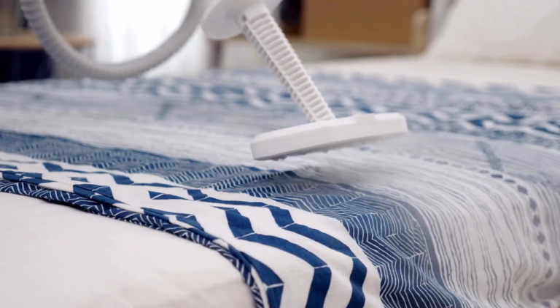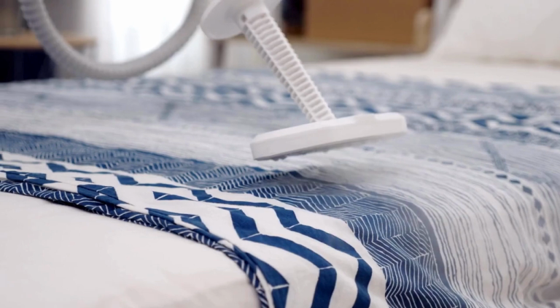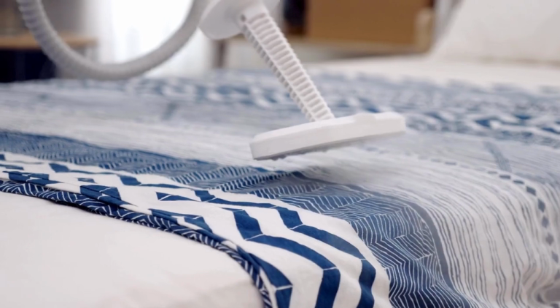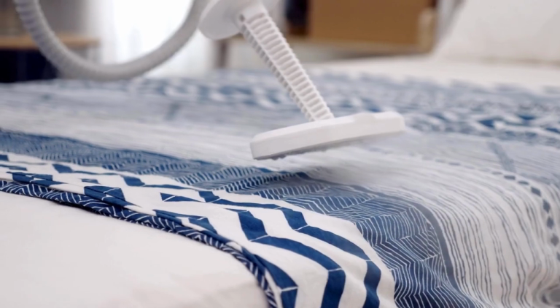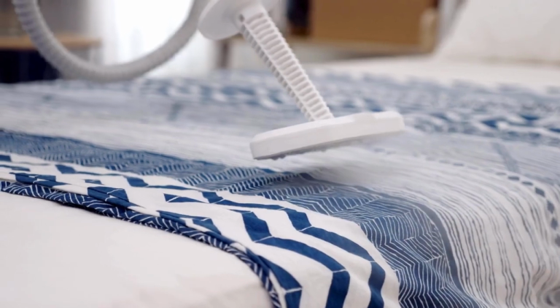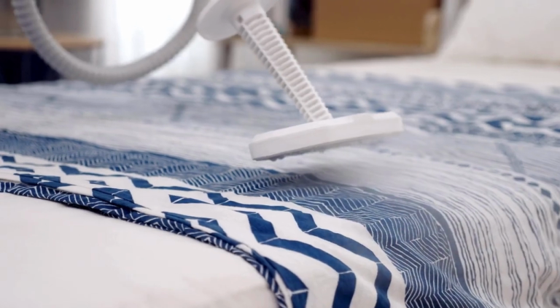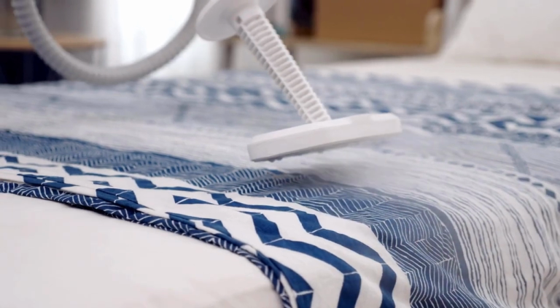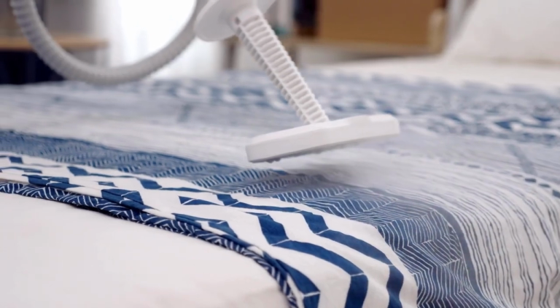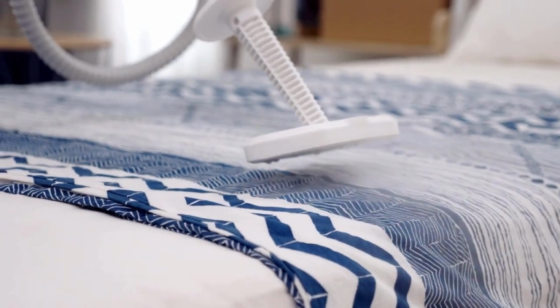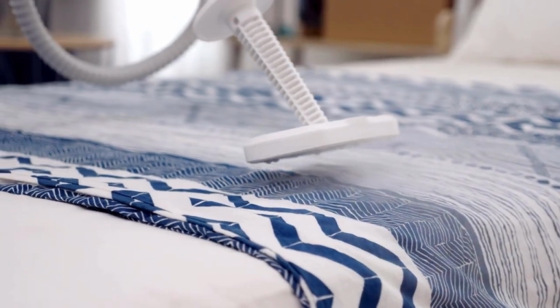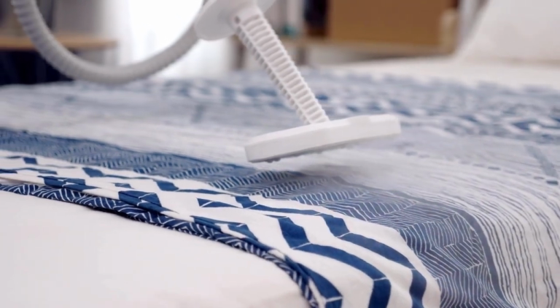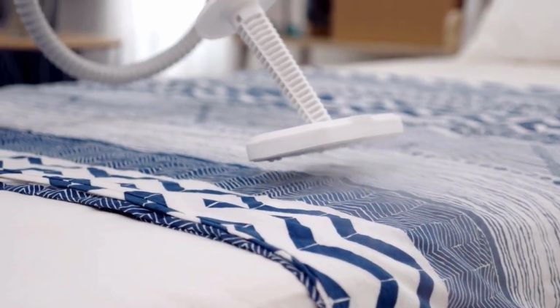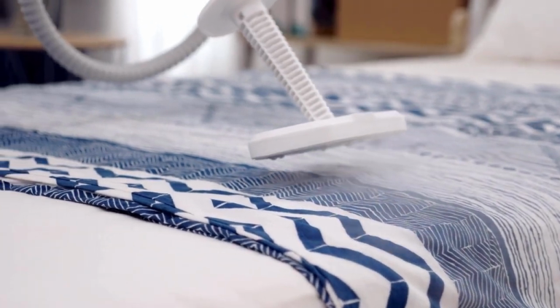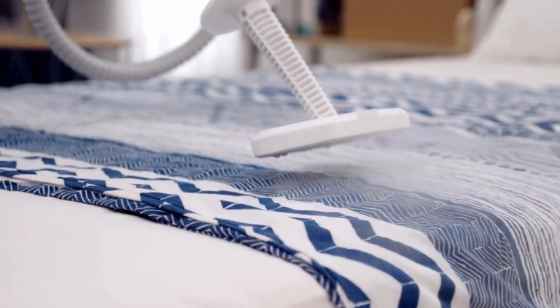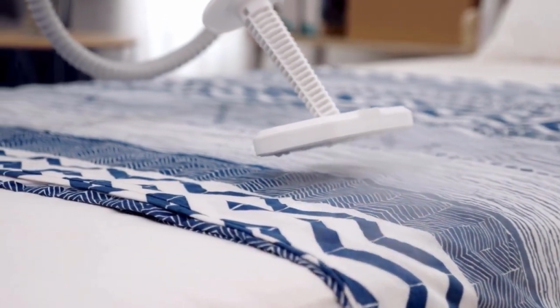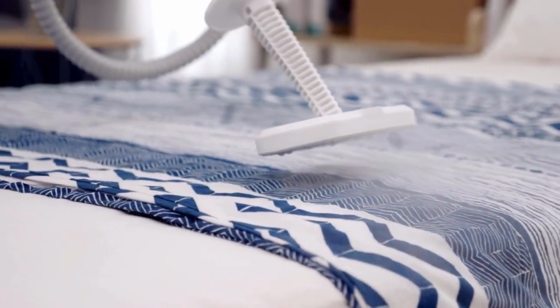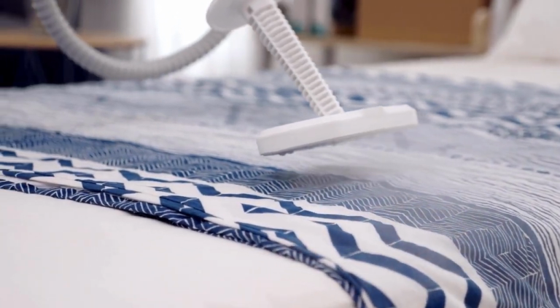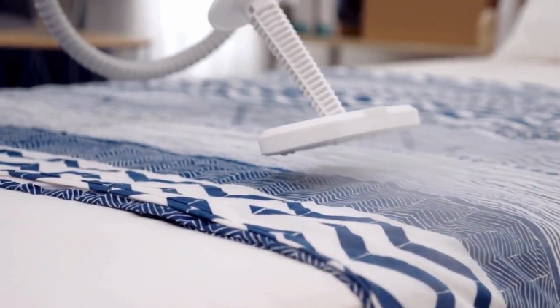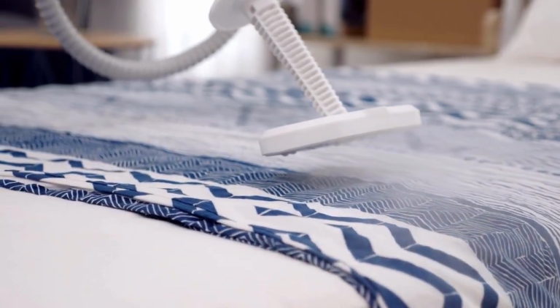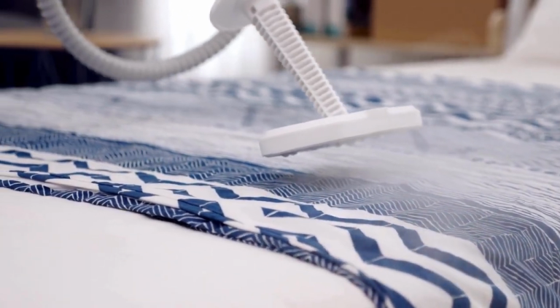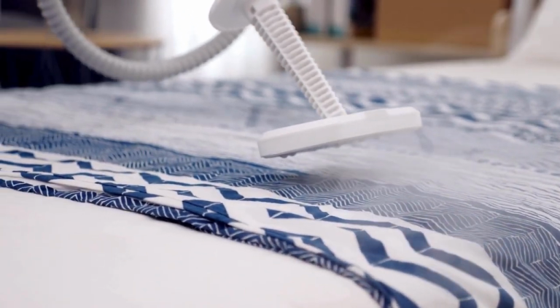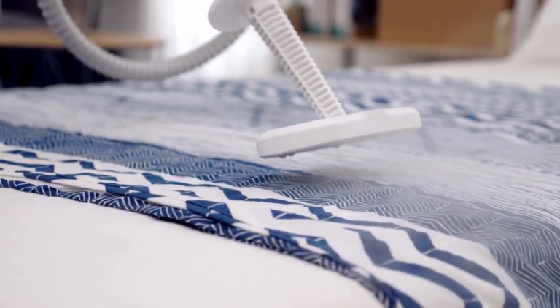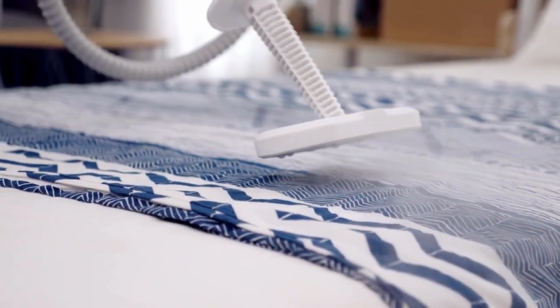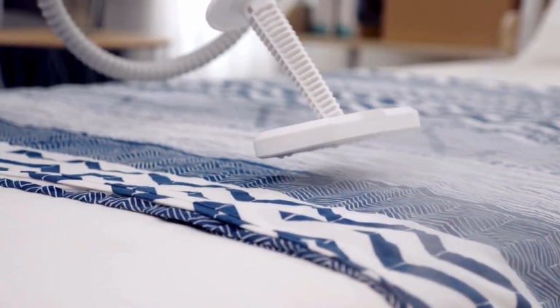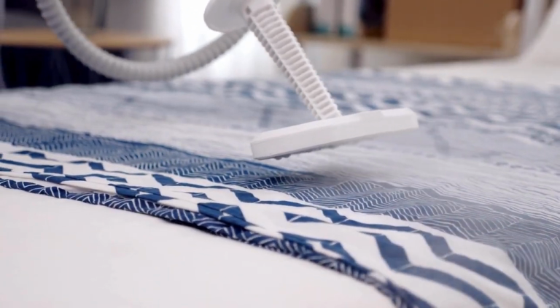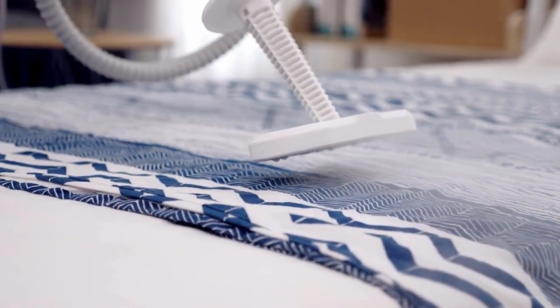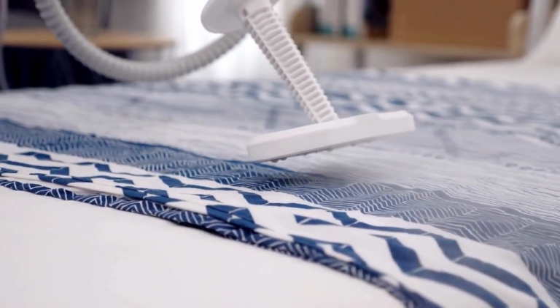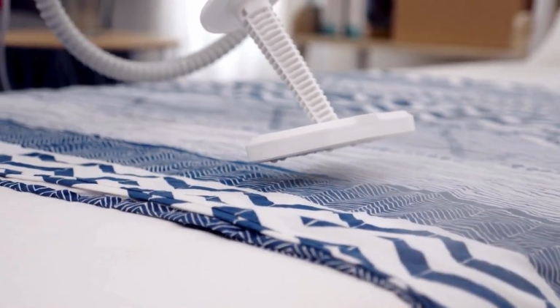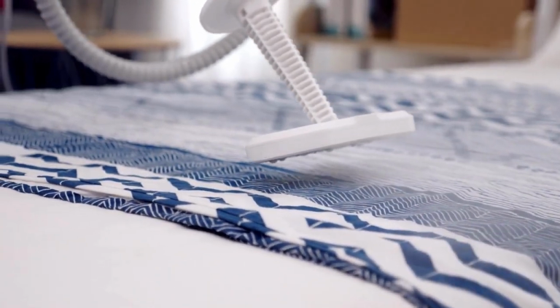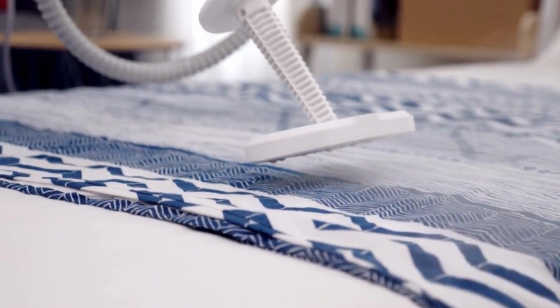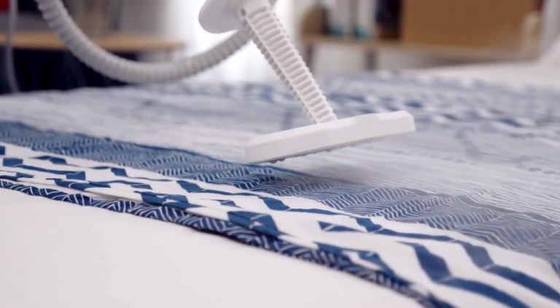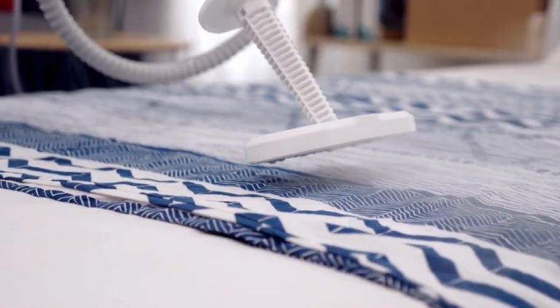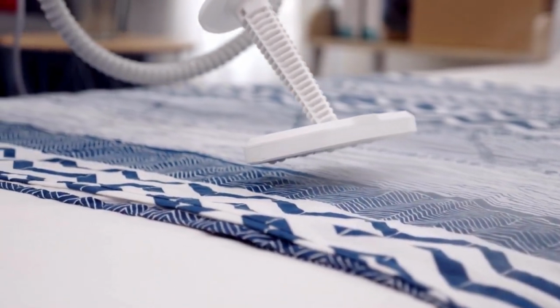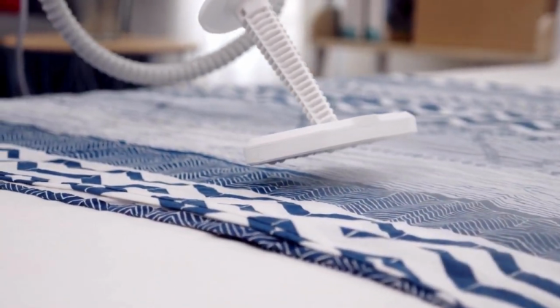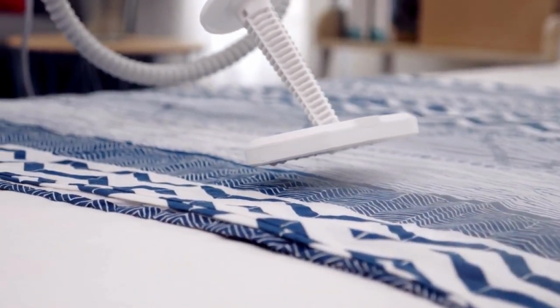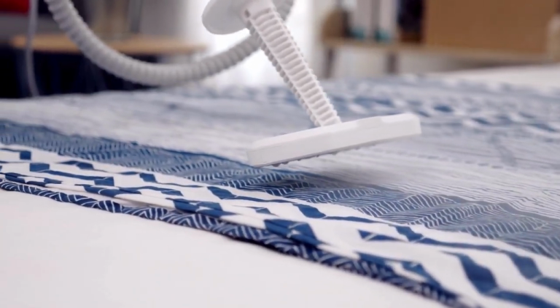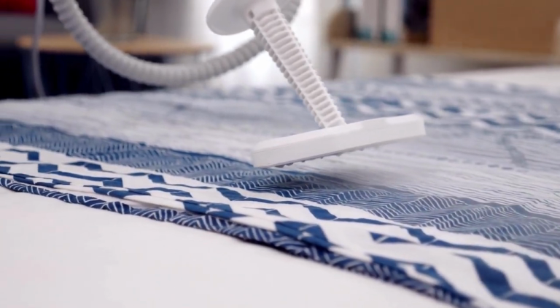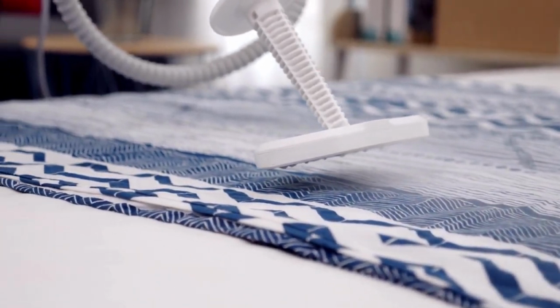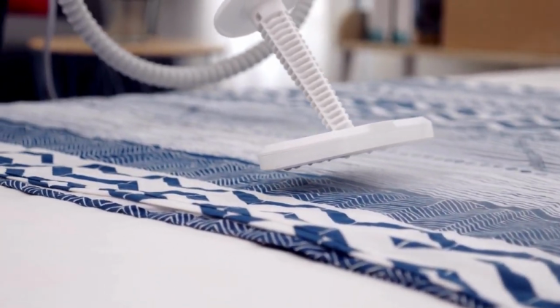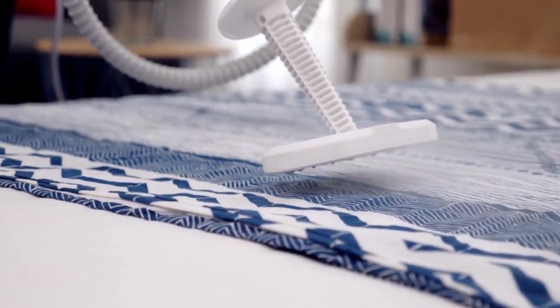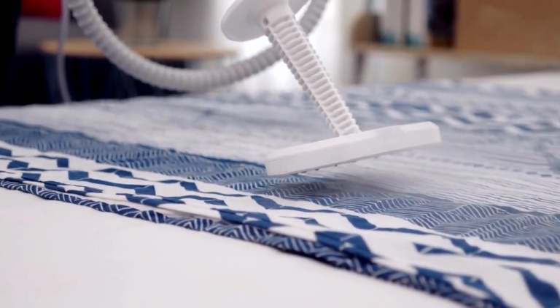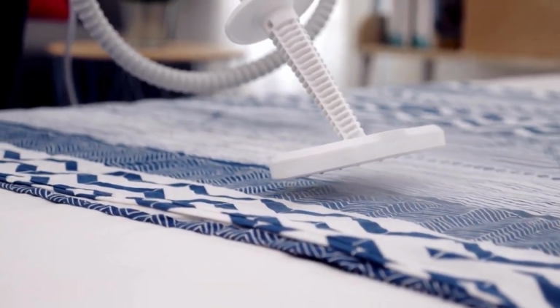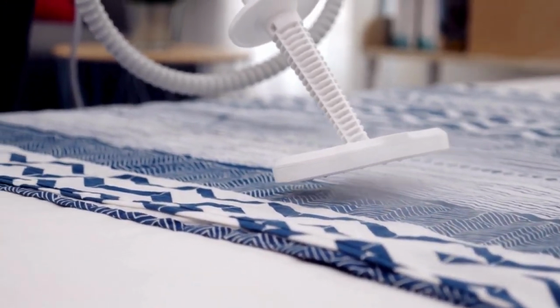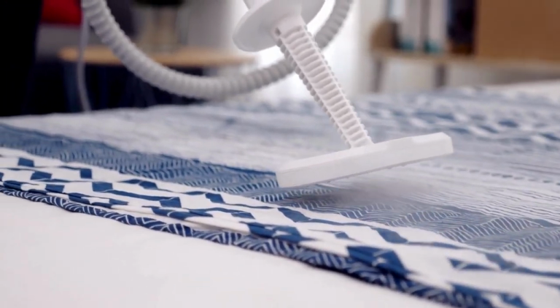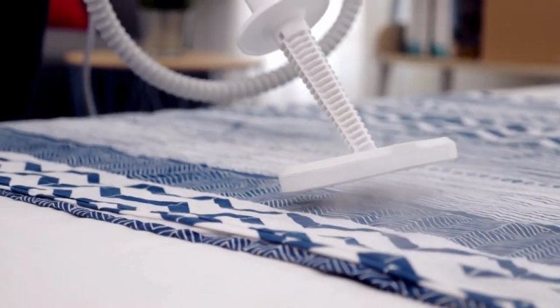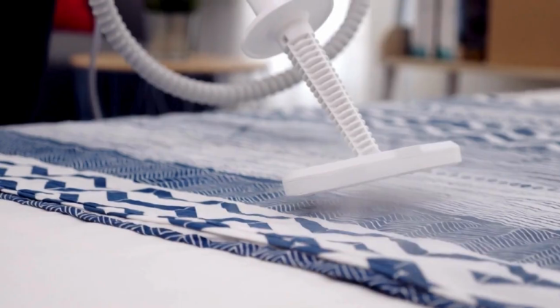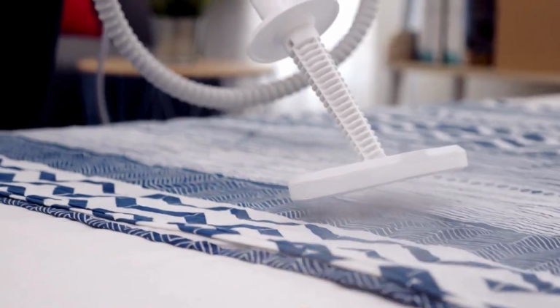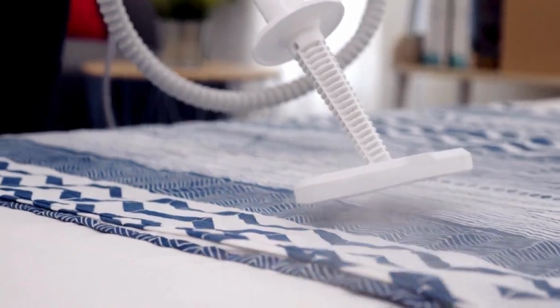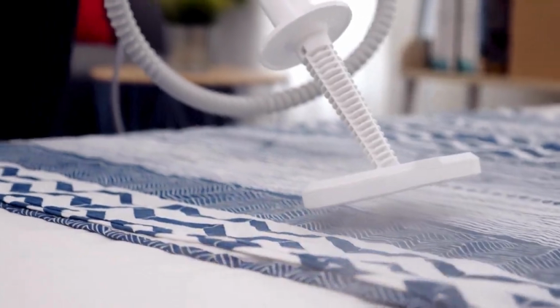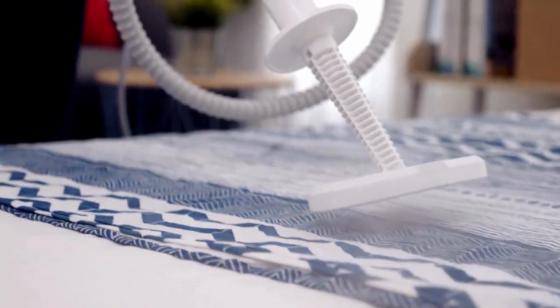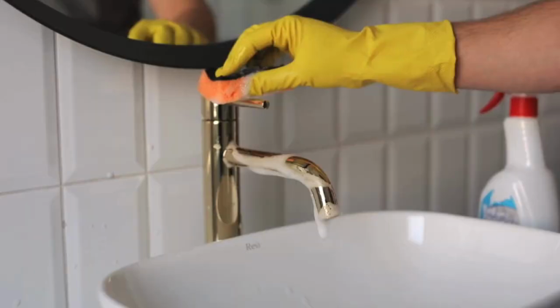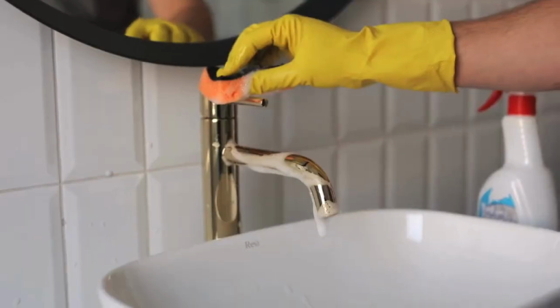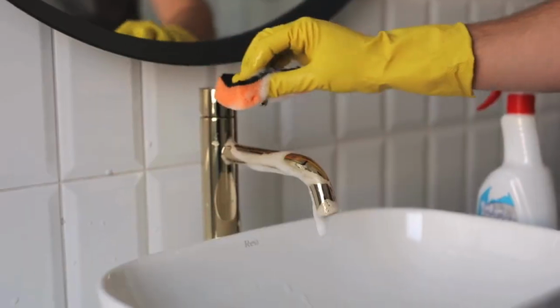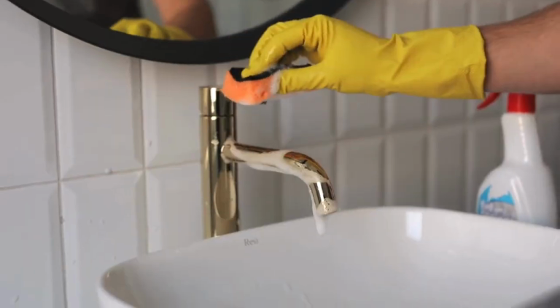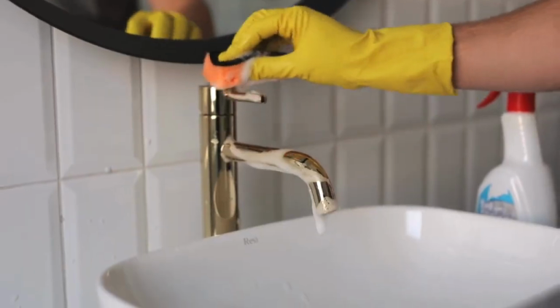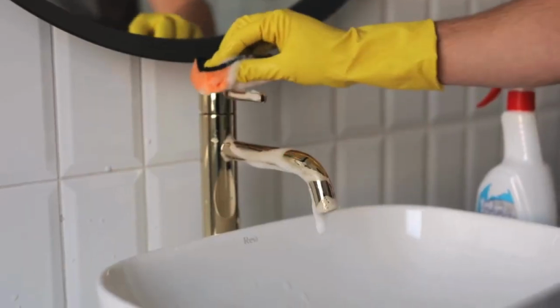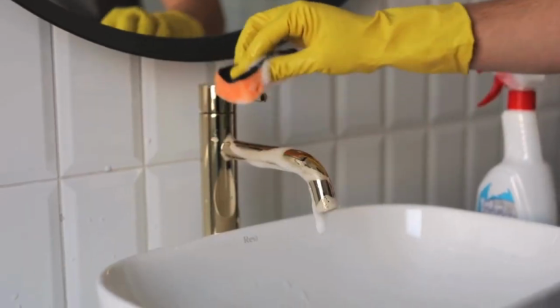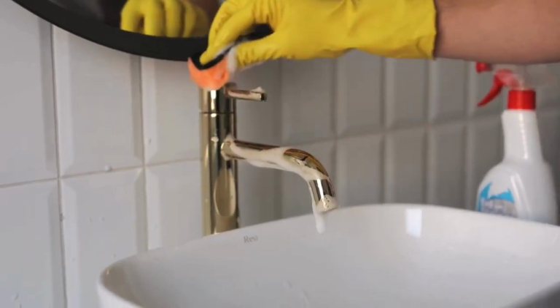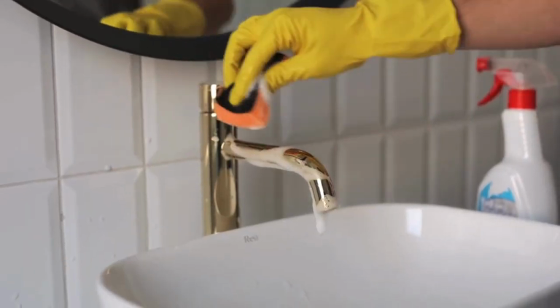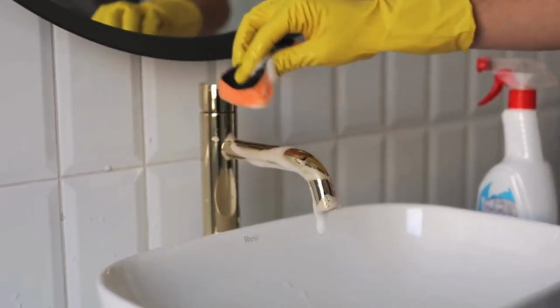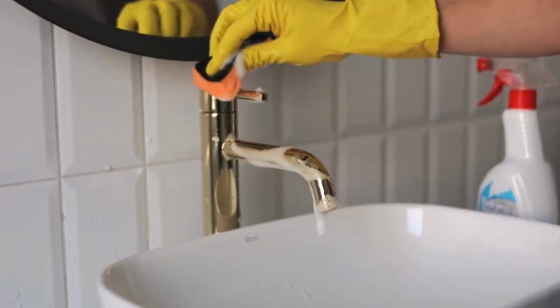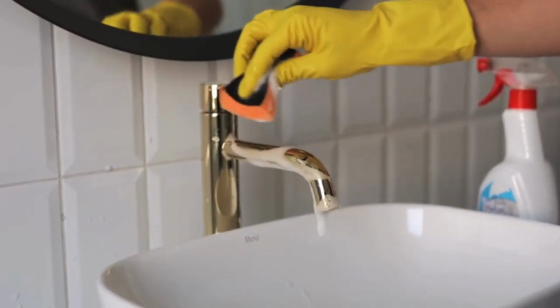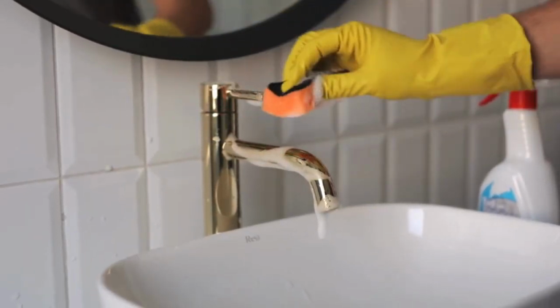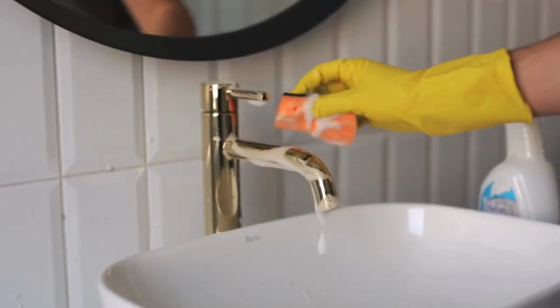Don't forget about the power of steam cleaning. It's a quick and effective way to sanitize and deodorize surfaces without using harsh chemicals.